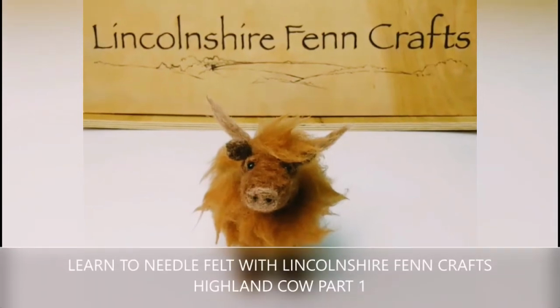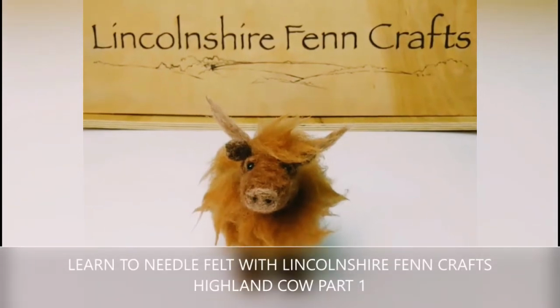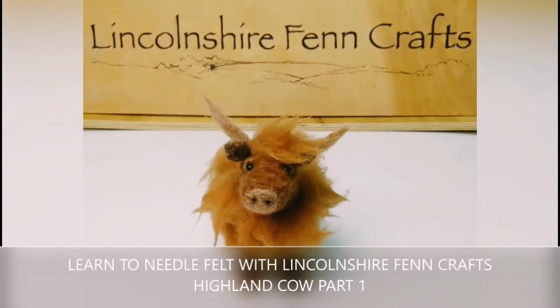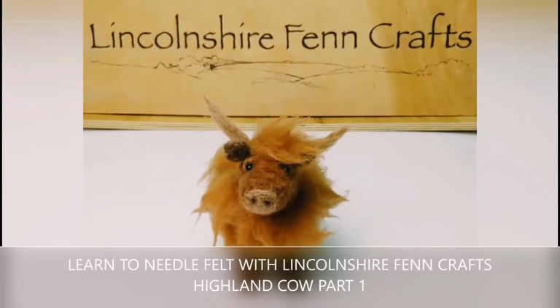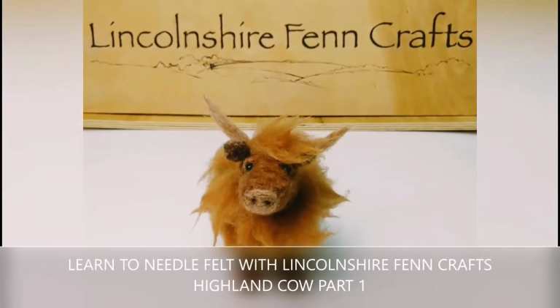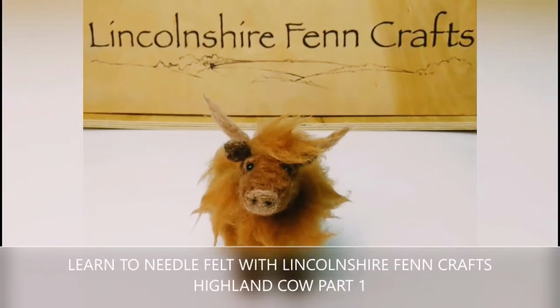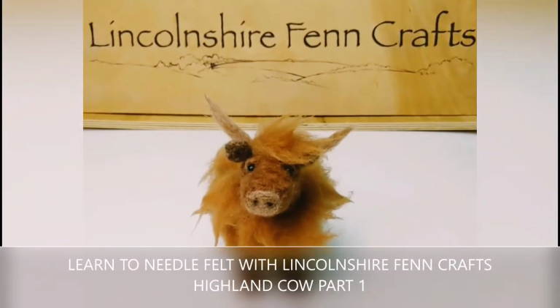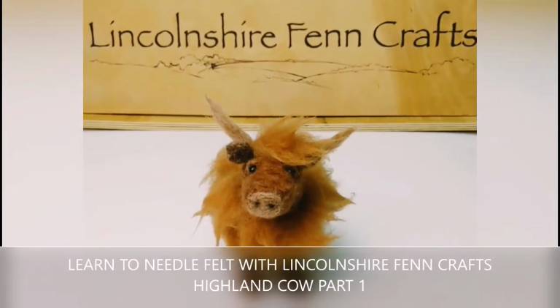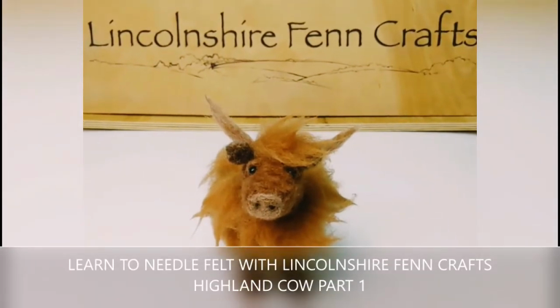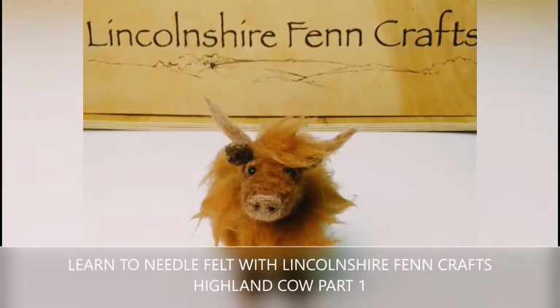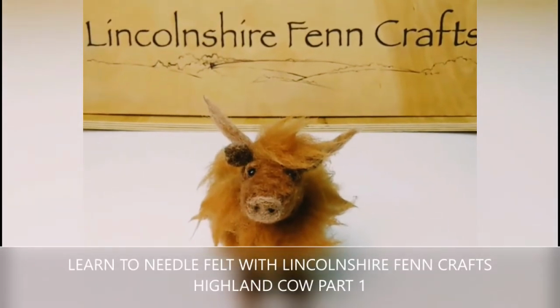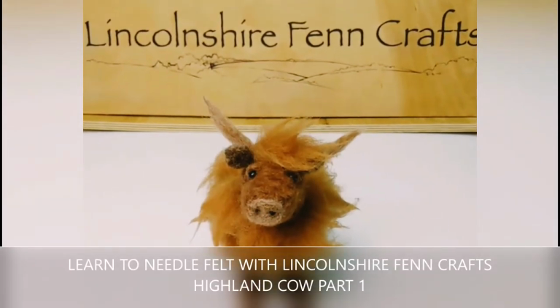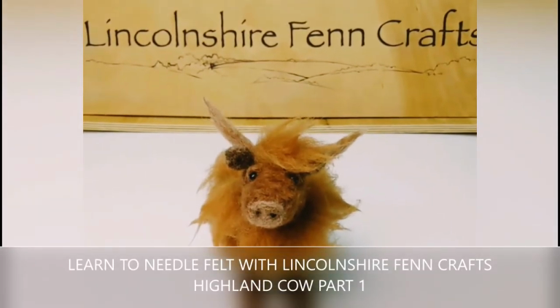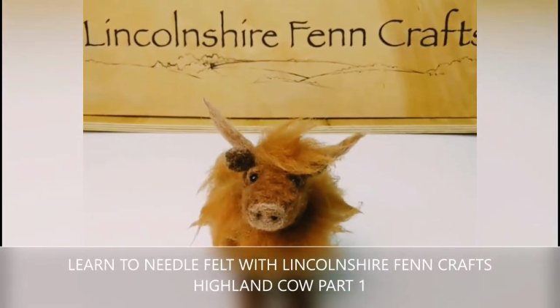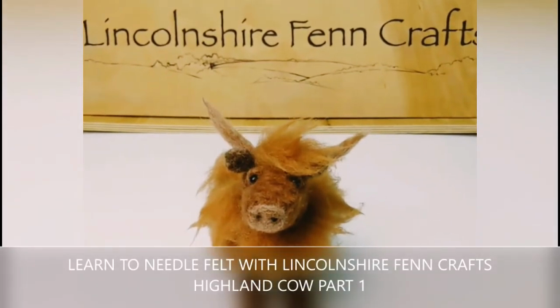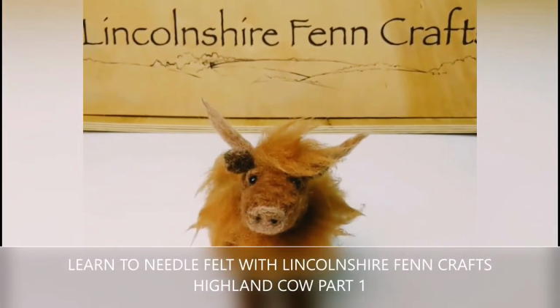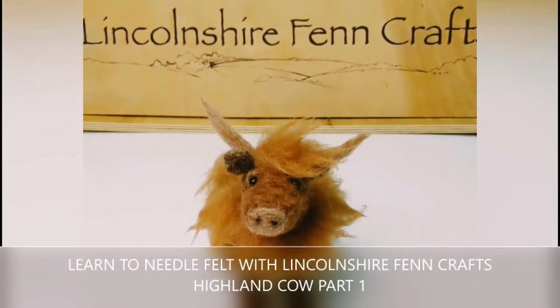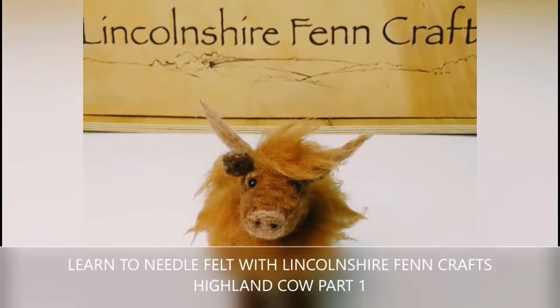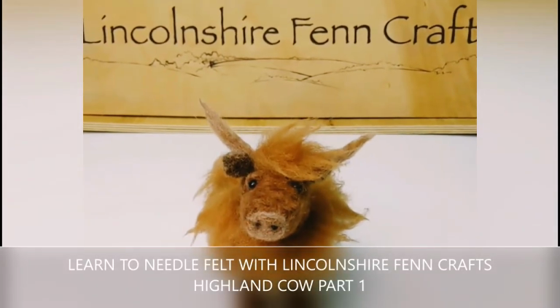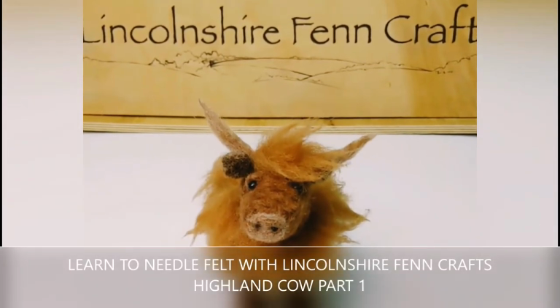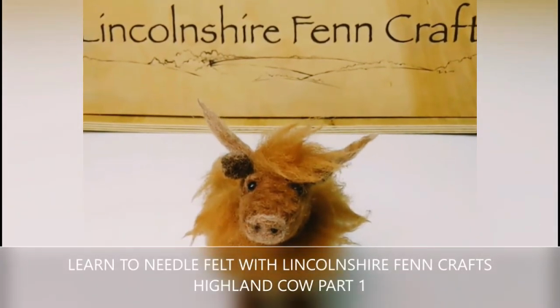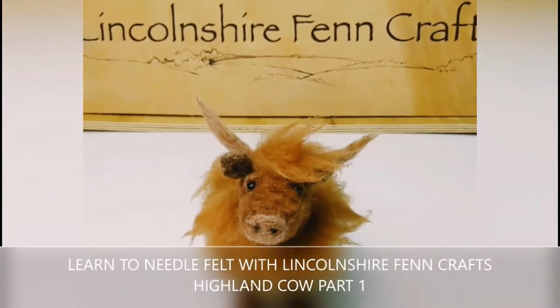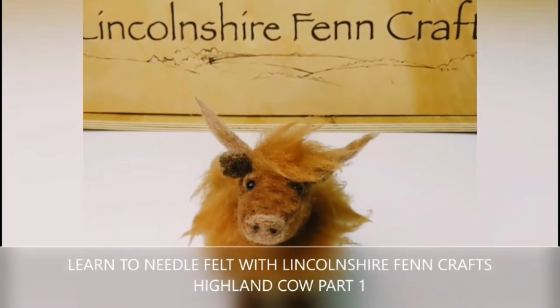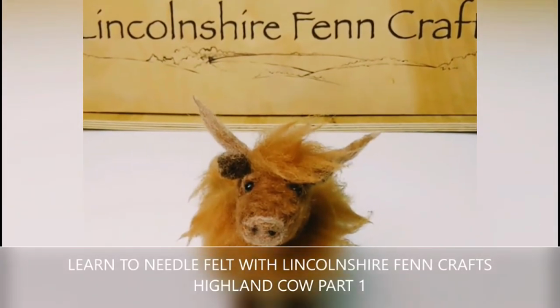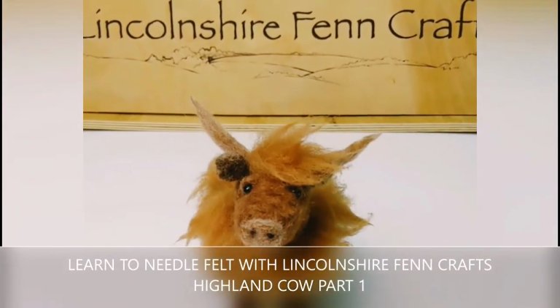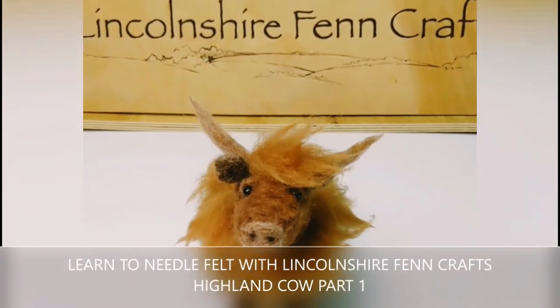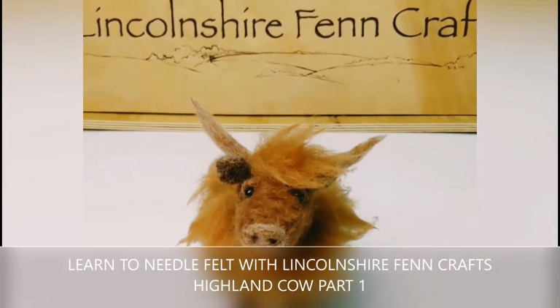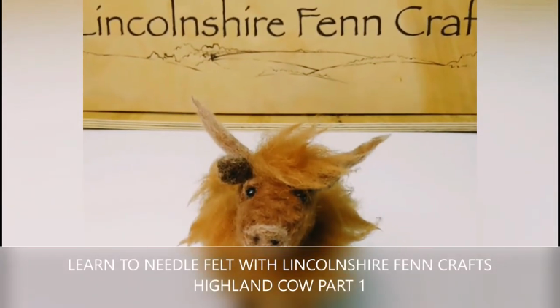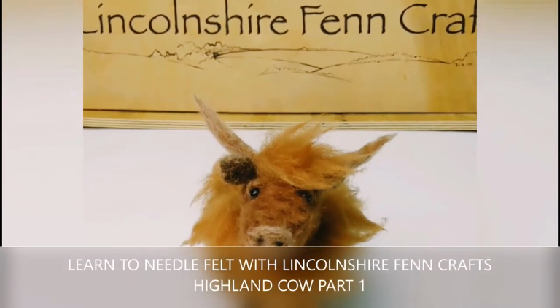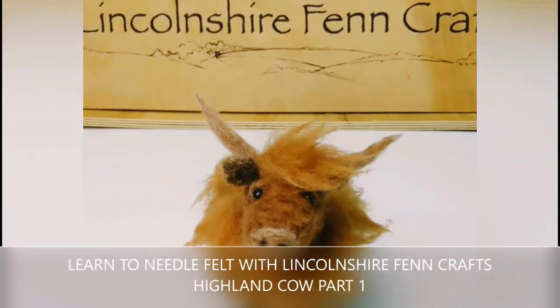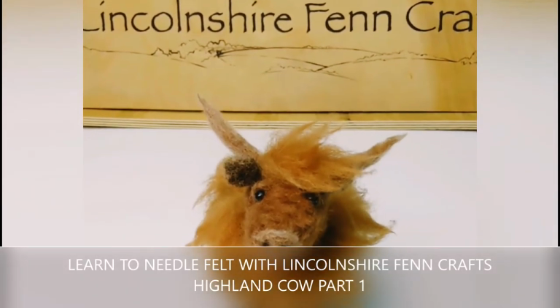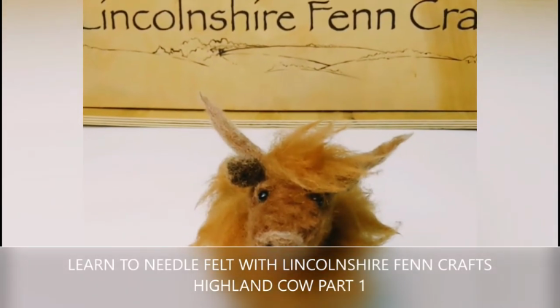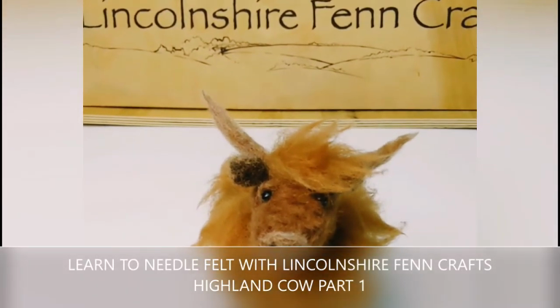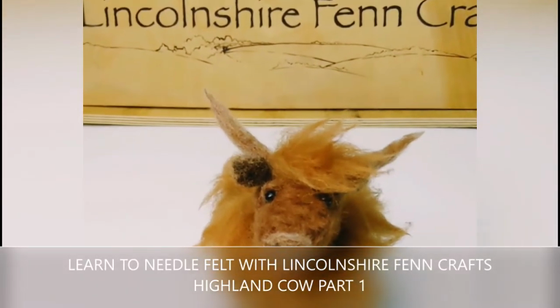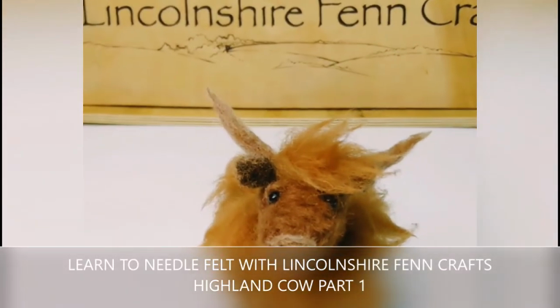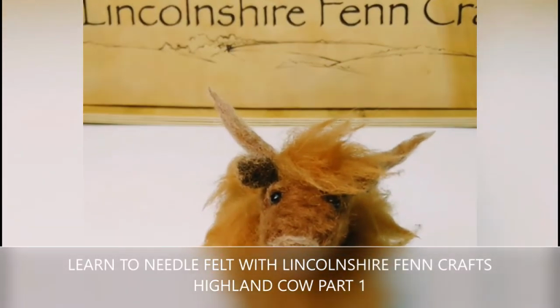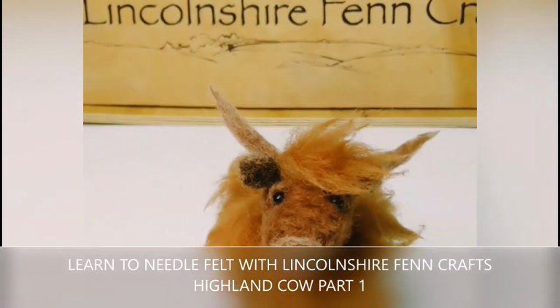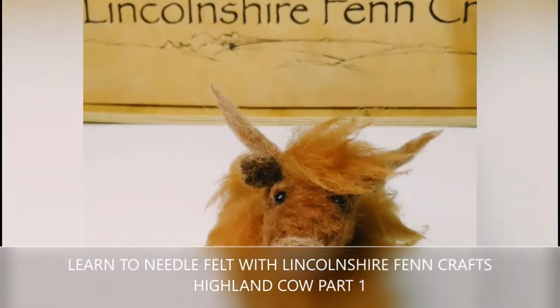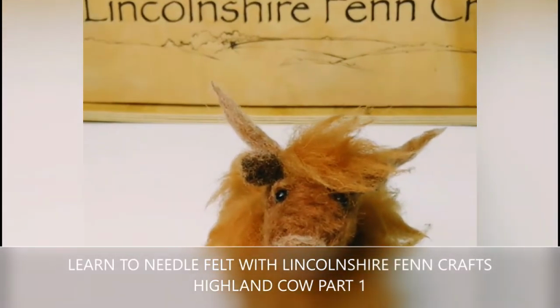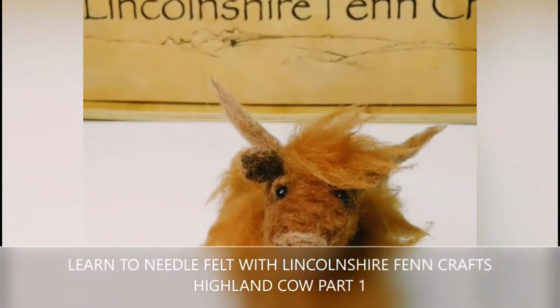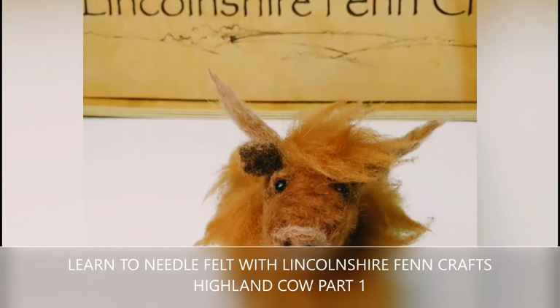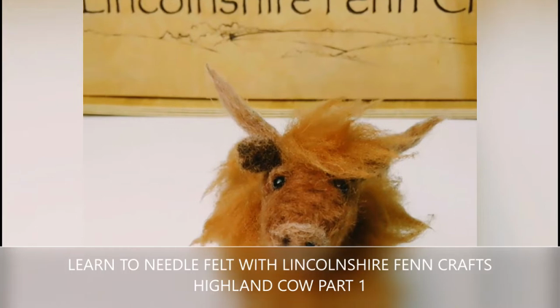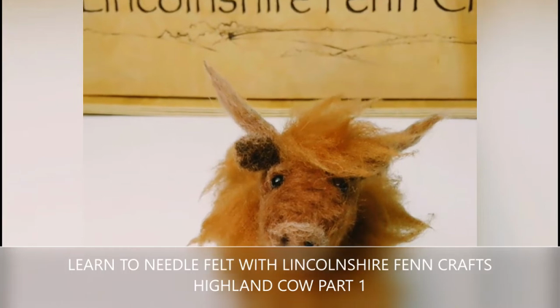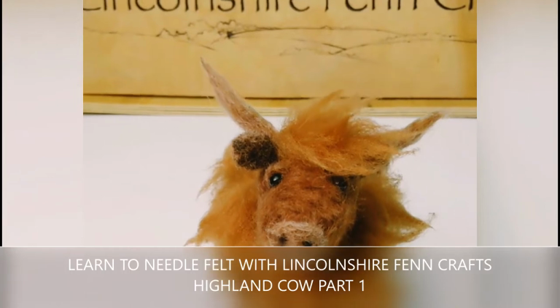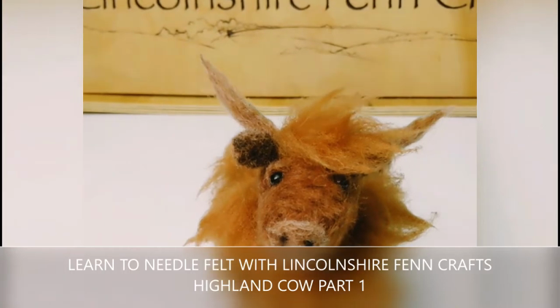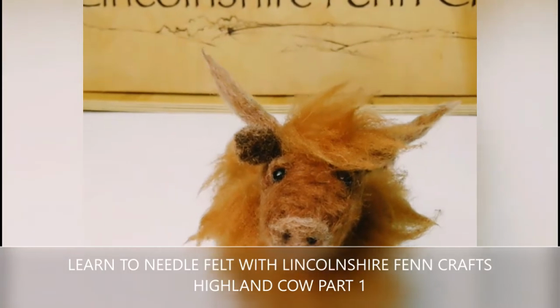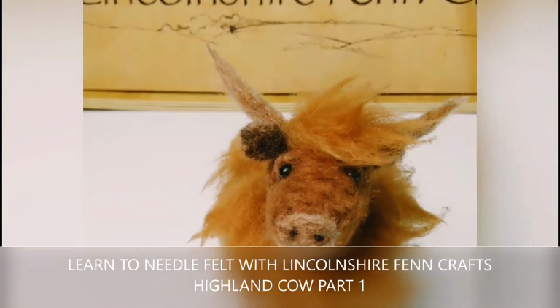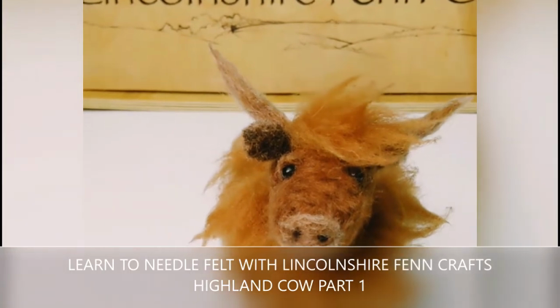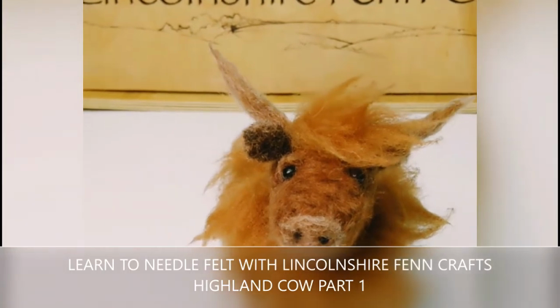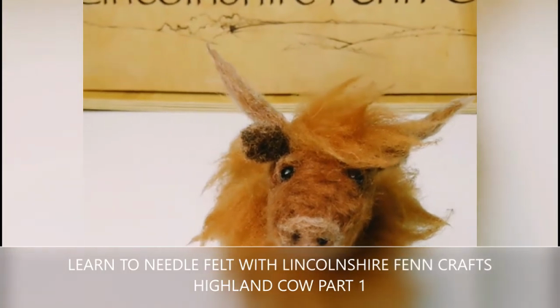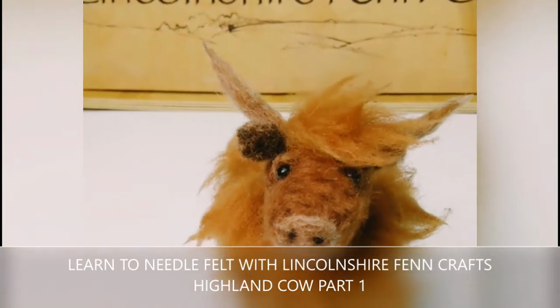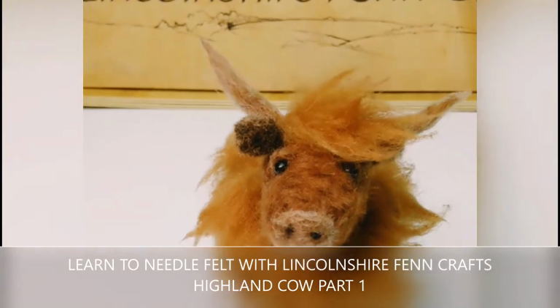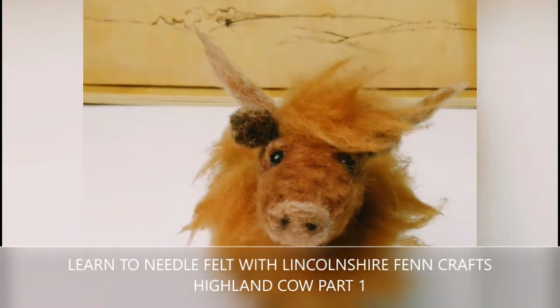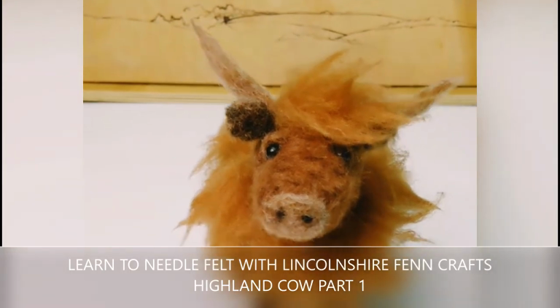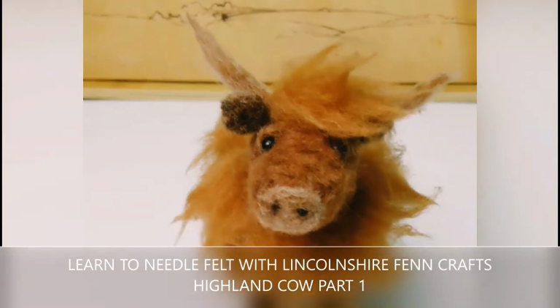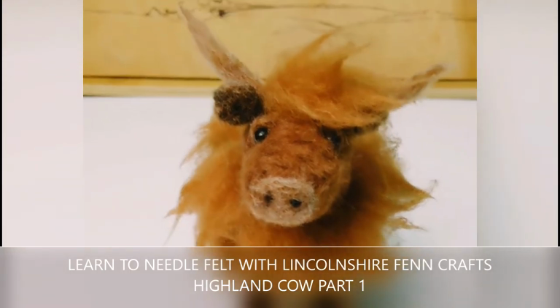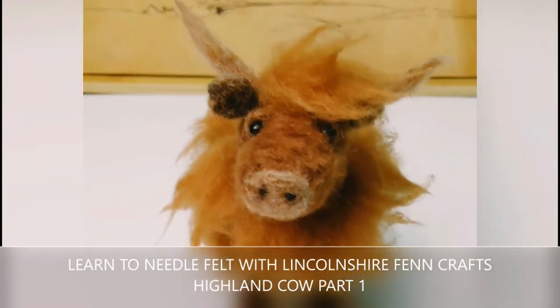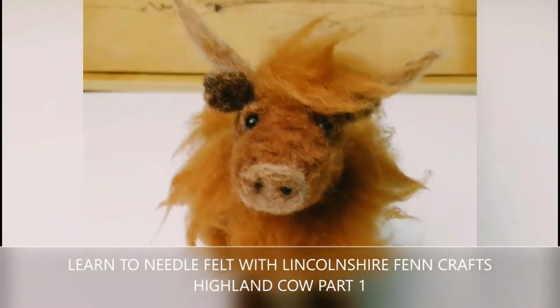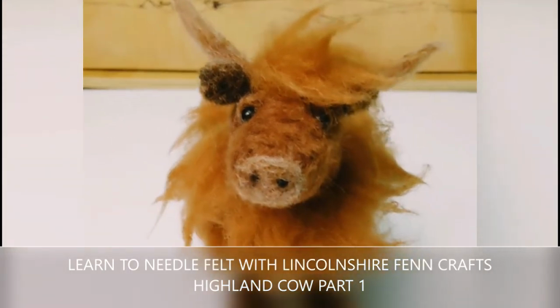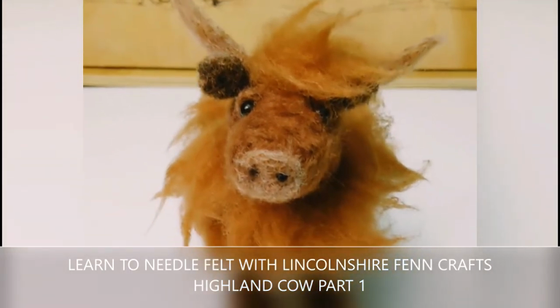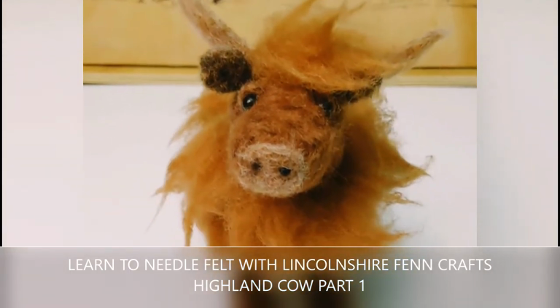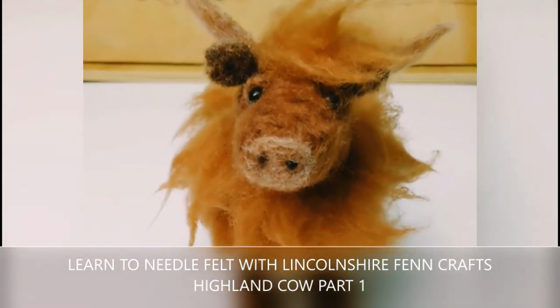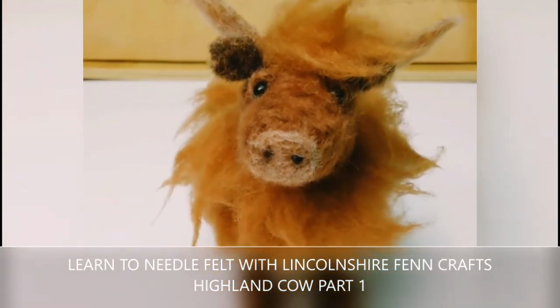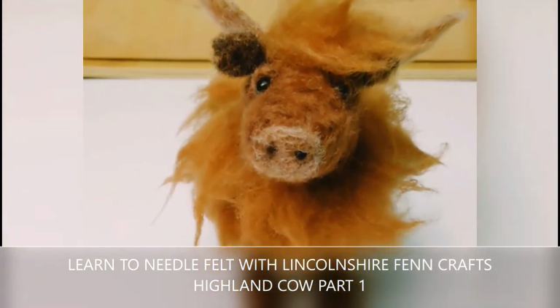Hi and welcome to Lincoln Chiffen Crafts needle felting tutorials. I'm really looking forward to teaching you how to needle felt this highland cow.